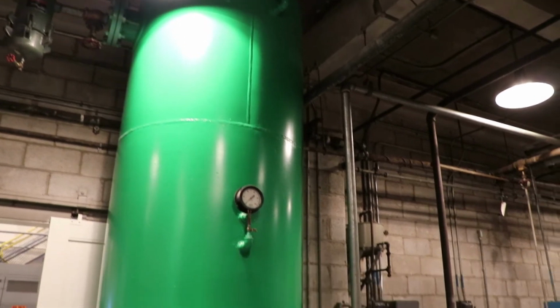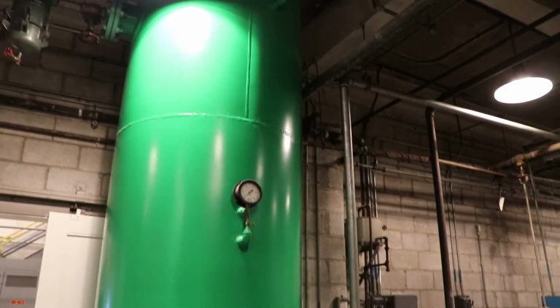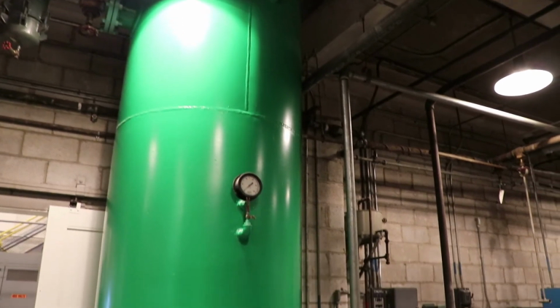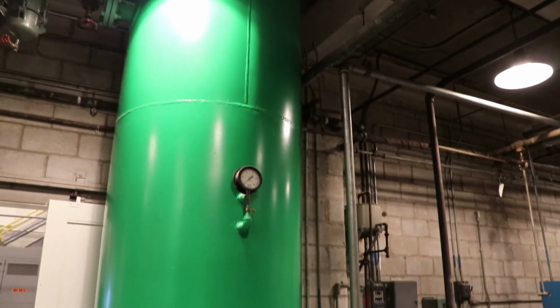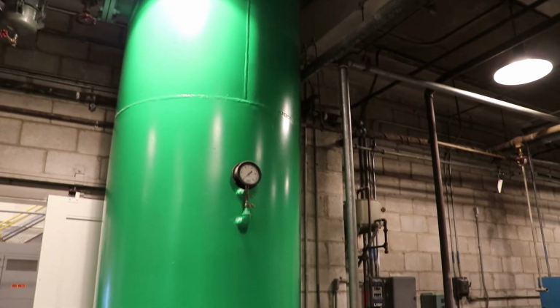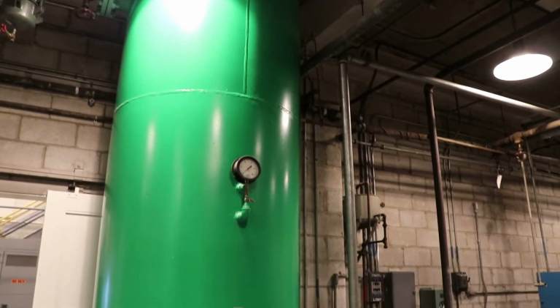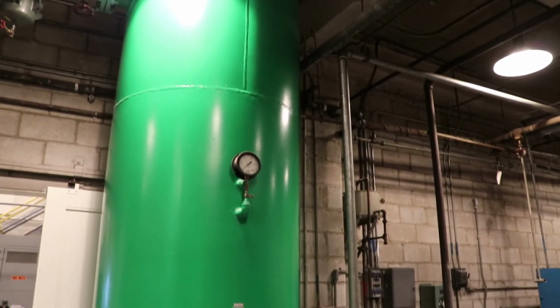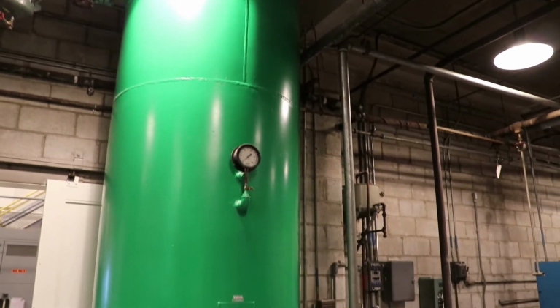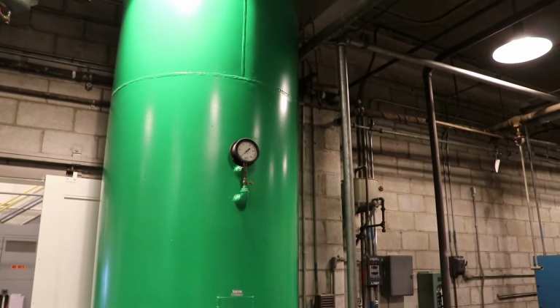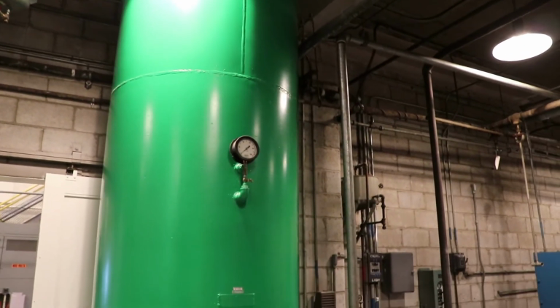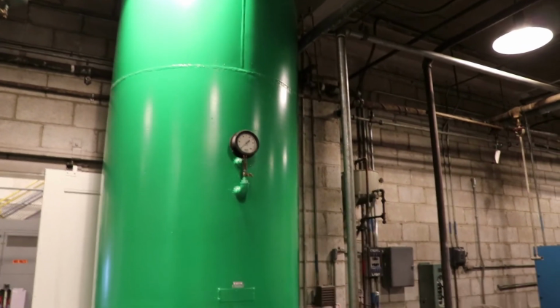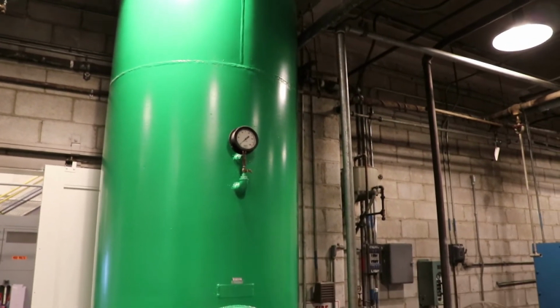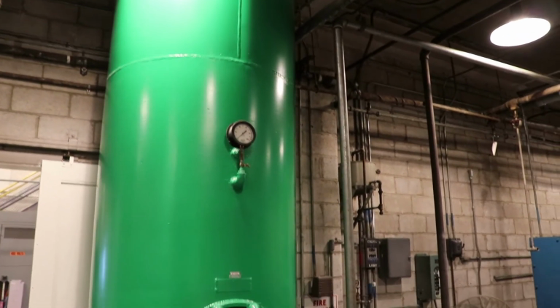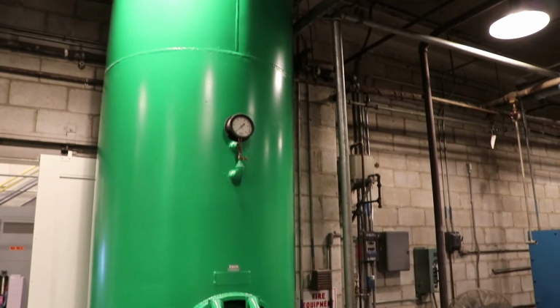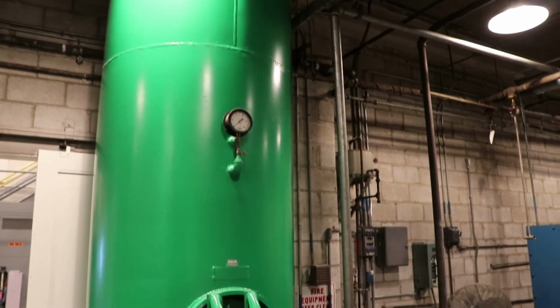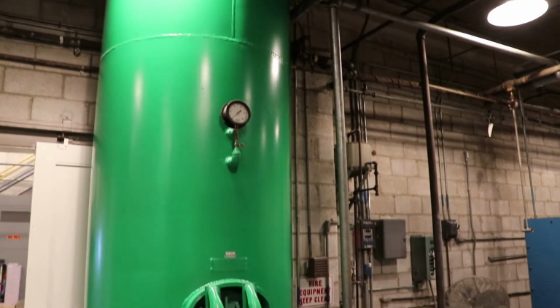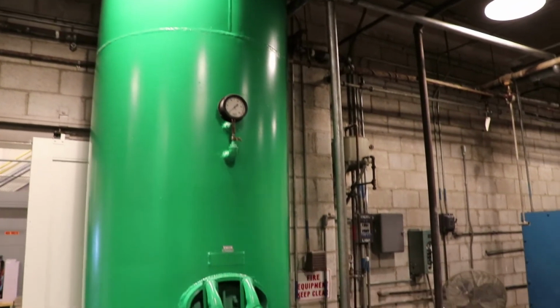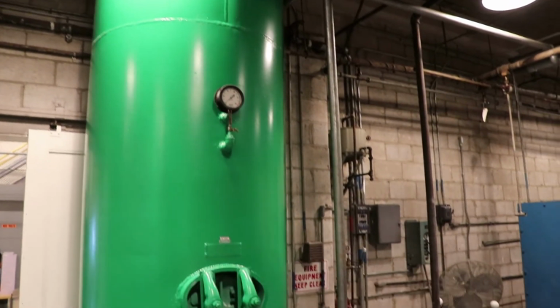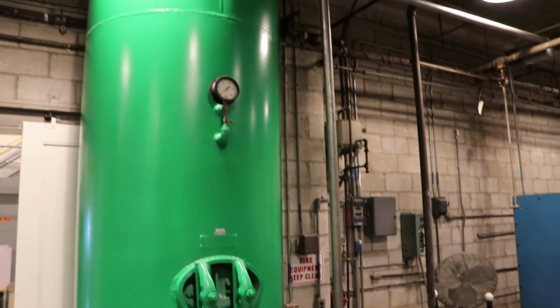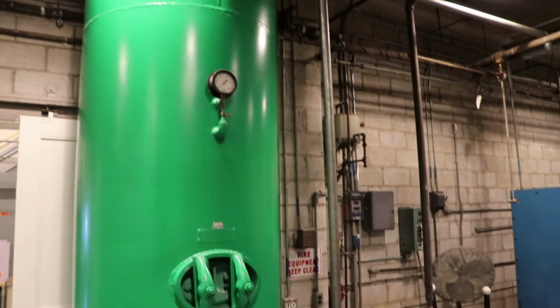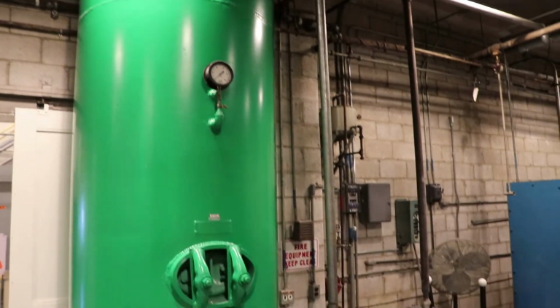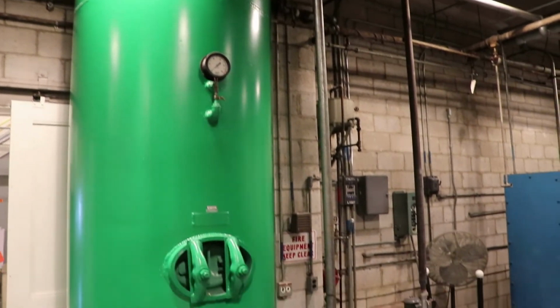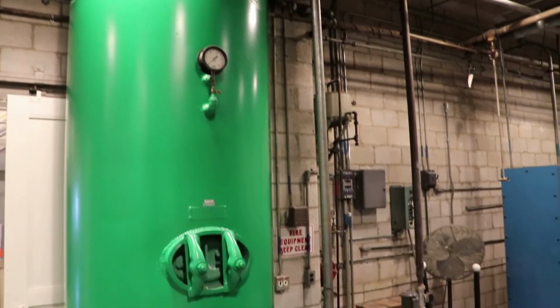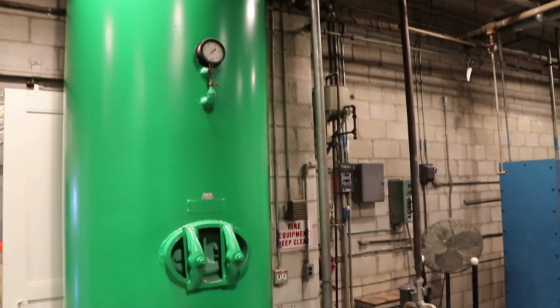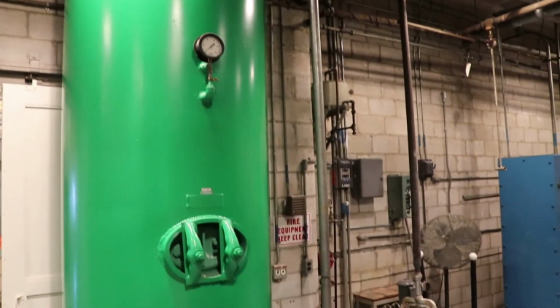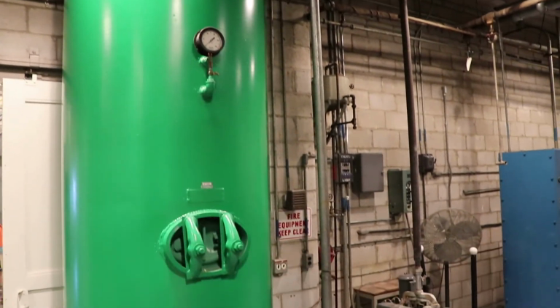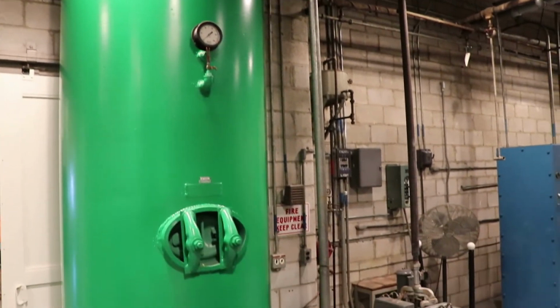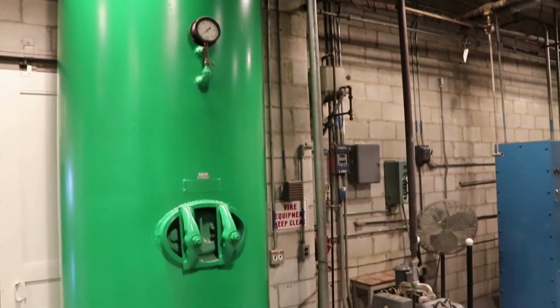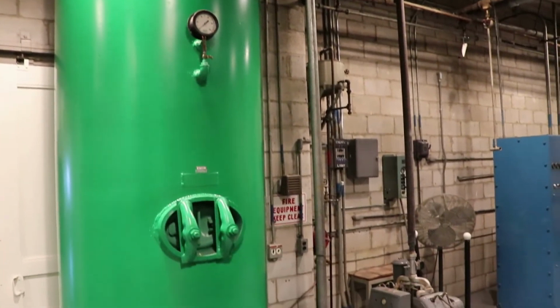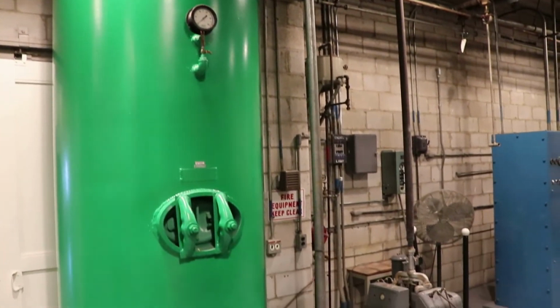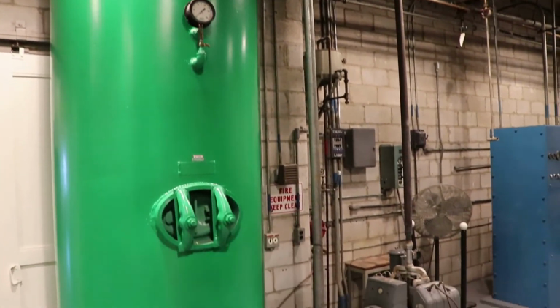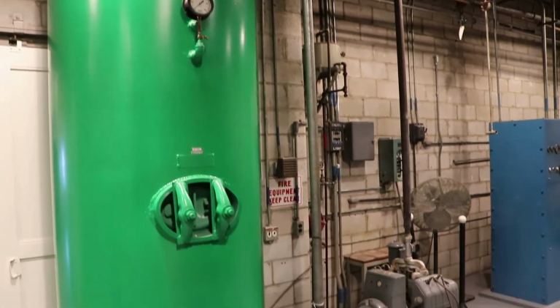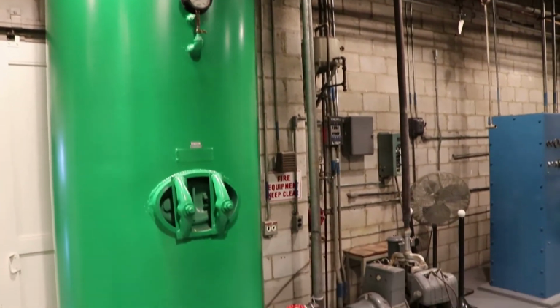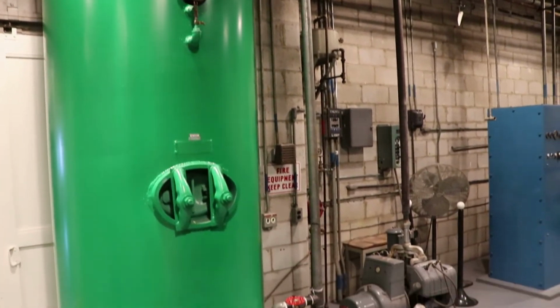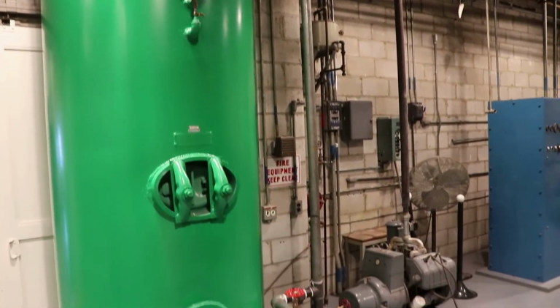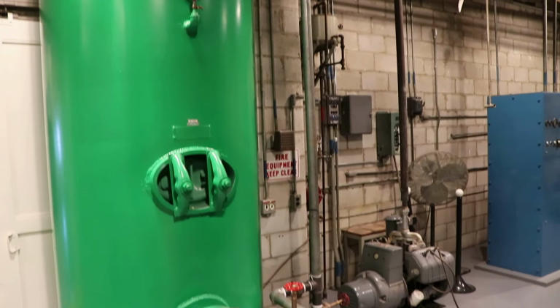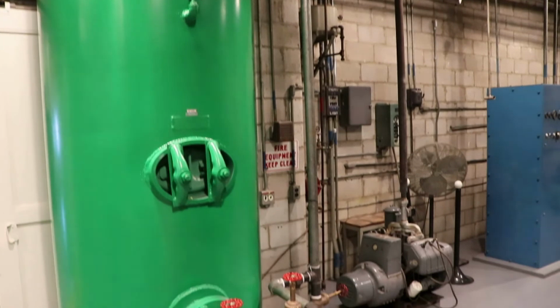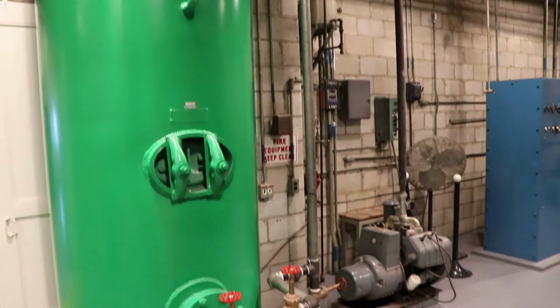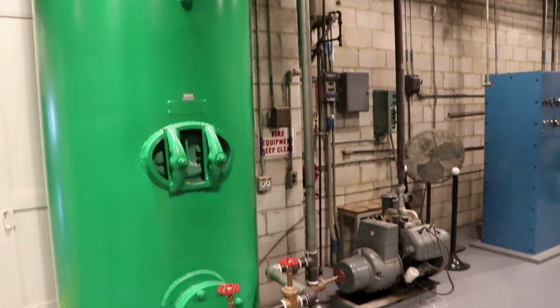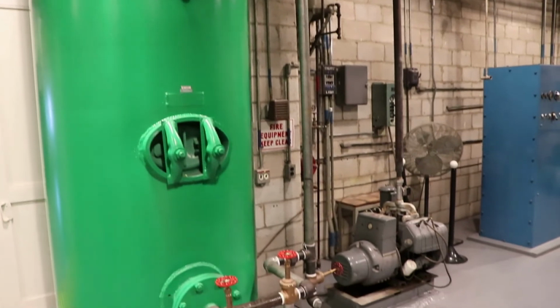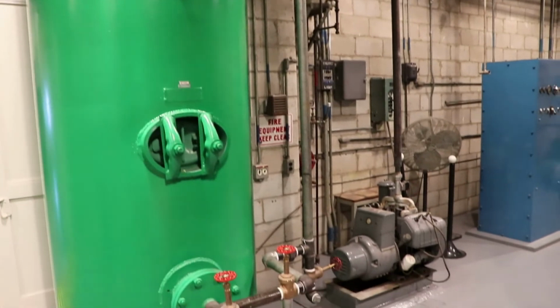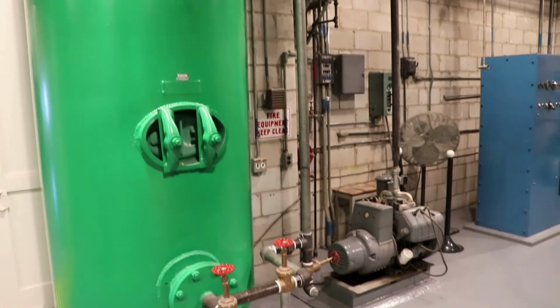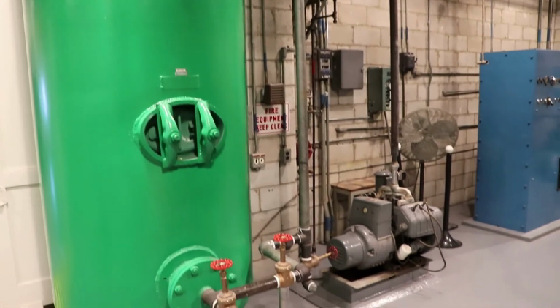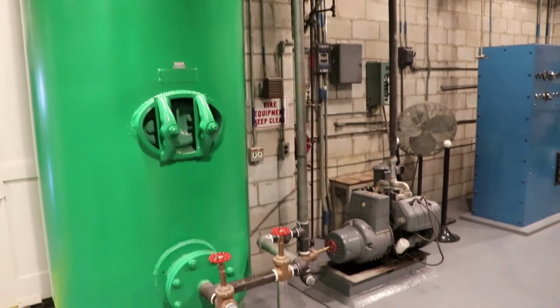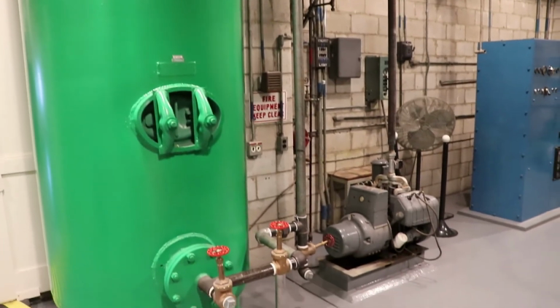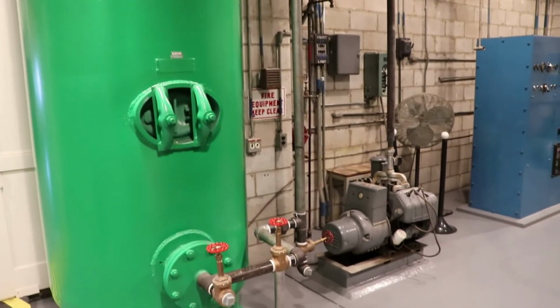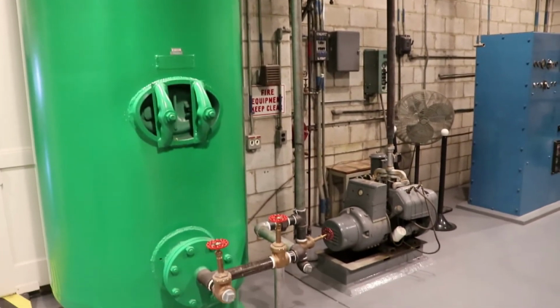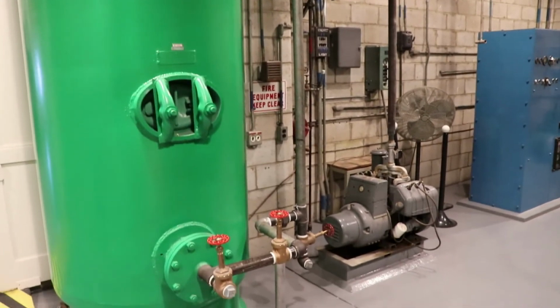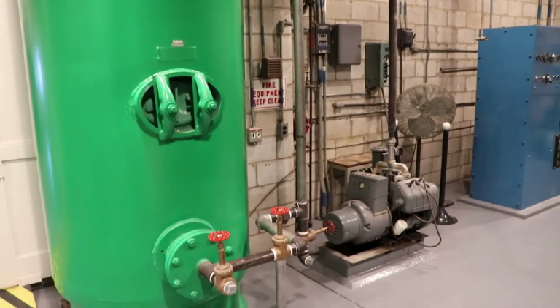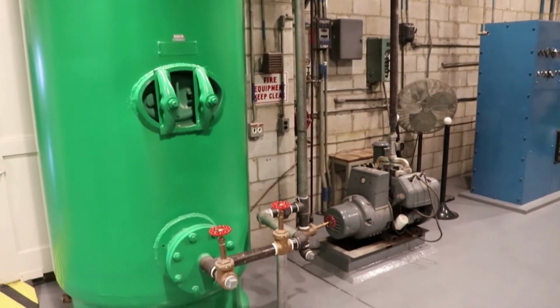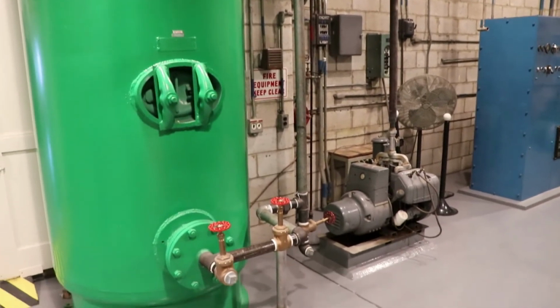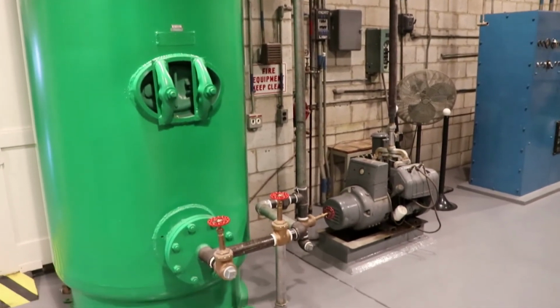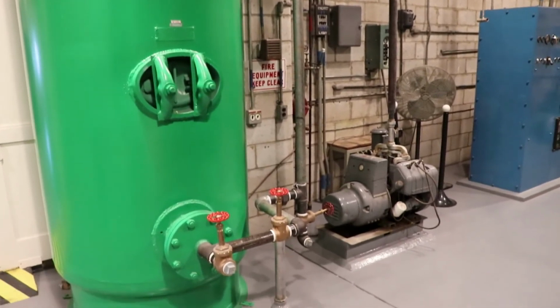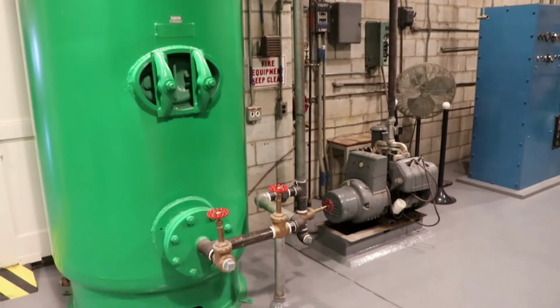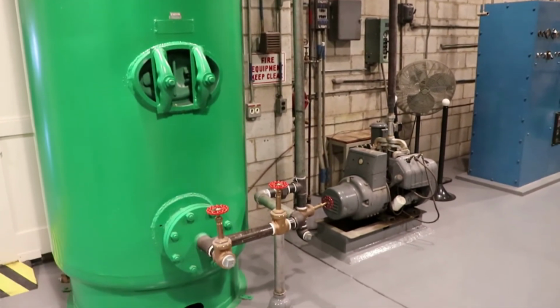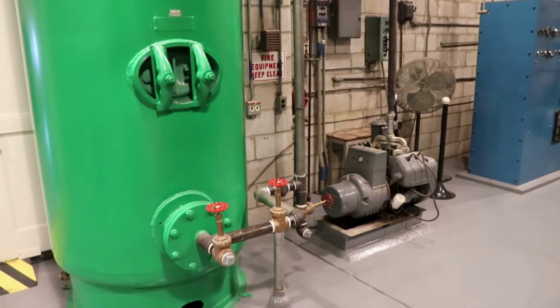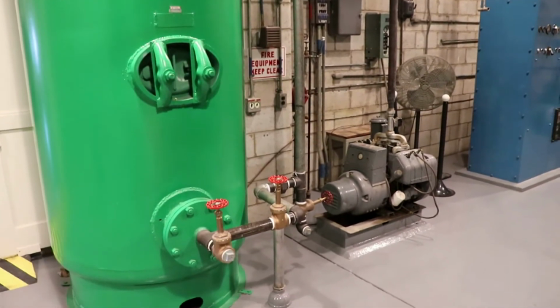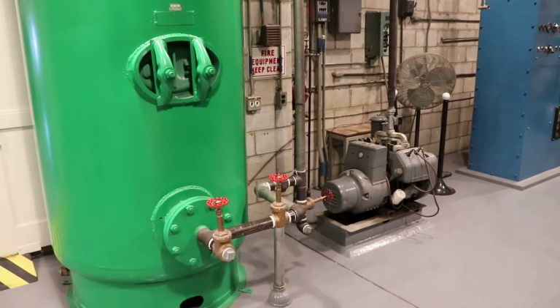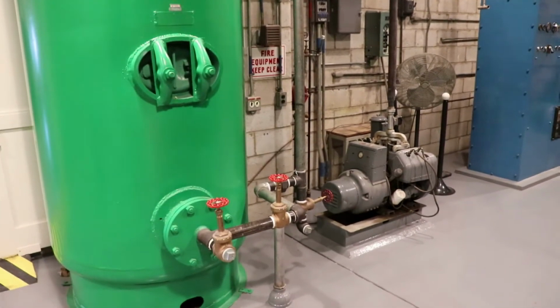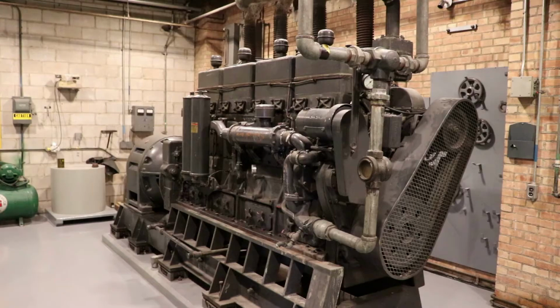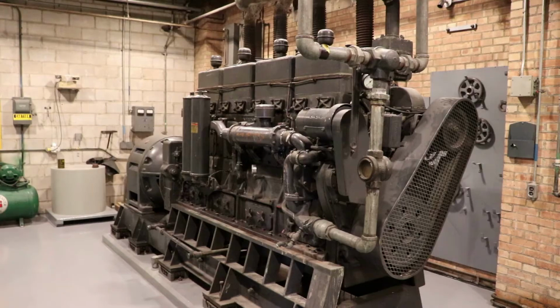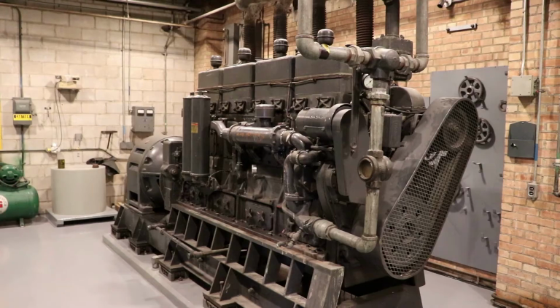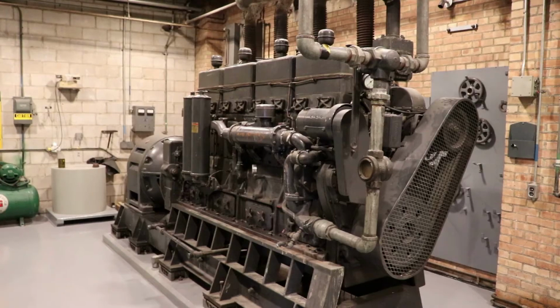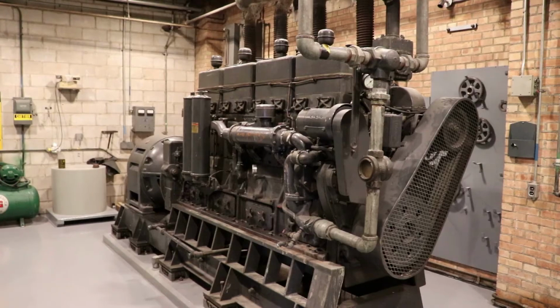I'm no nuclear engineer and quite frankly have no clue what the actual mechanics of this stuff is, so sorry if I missed anything or sound like a moron.